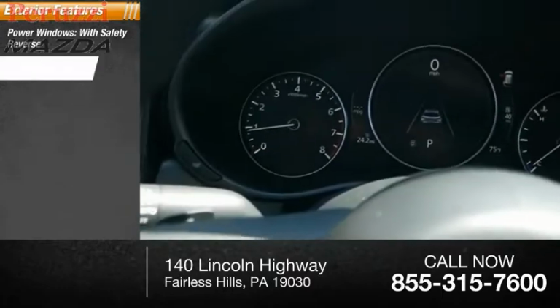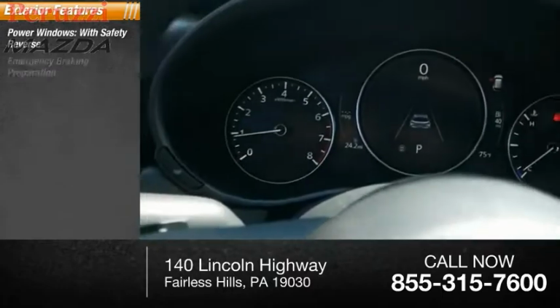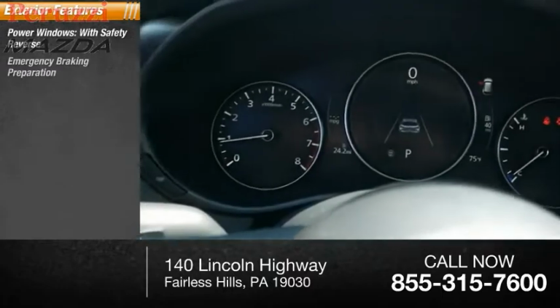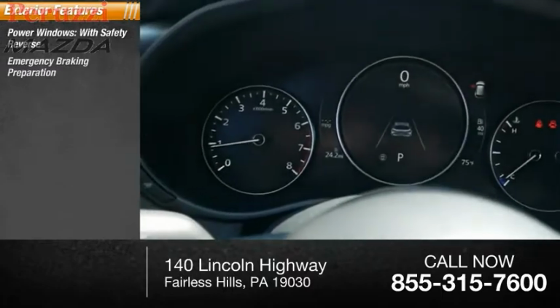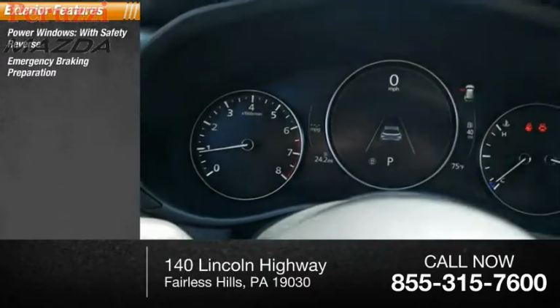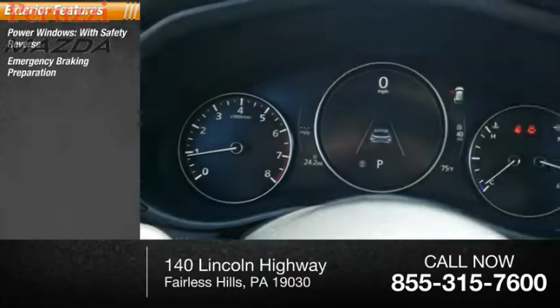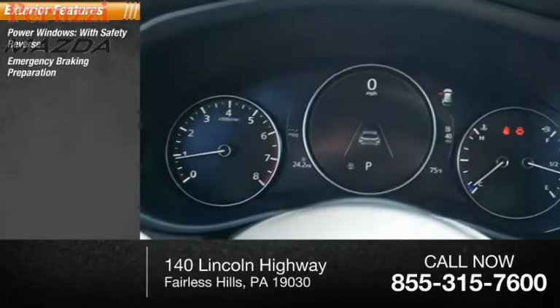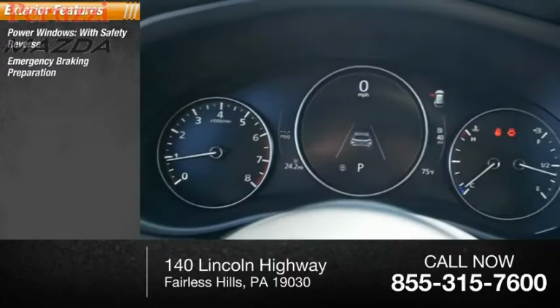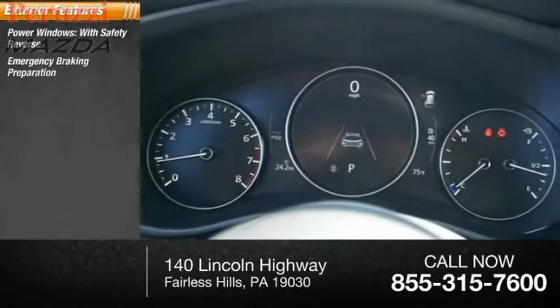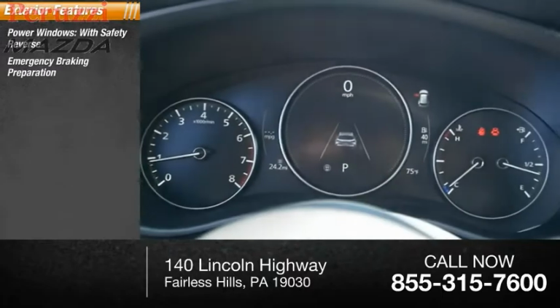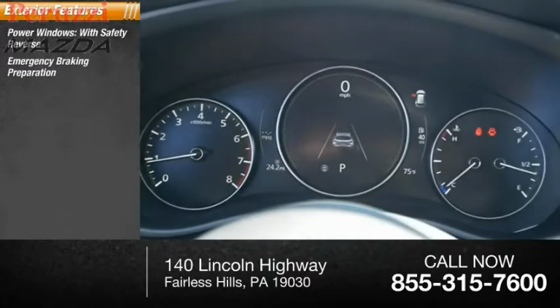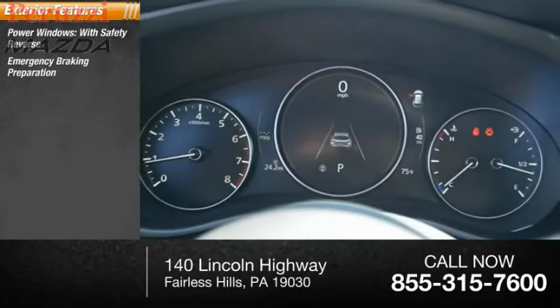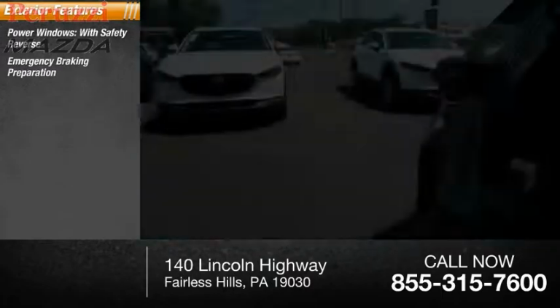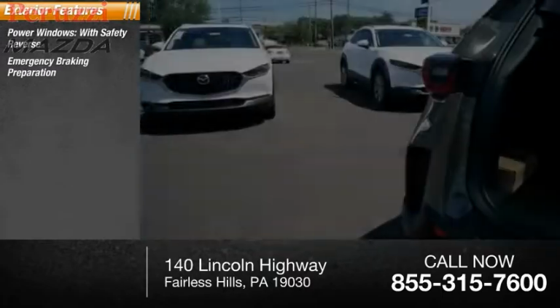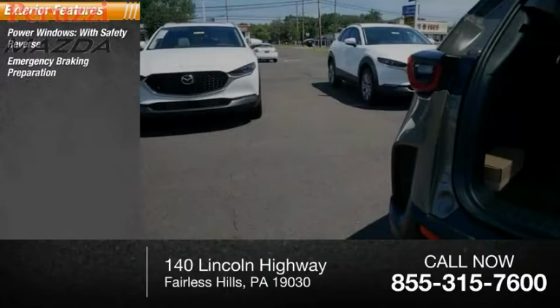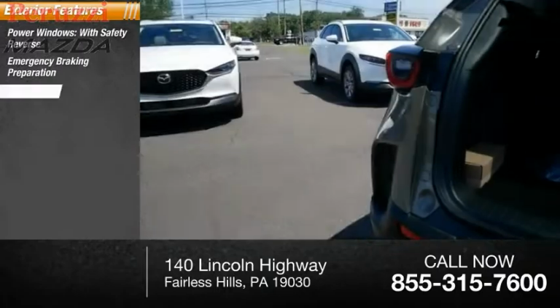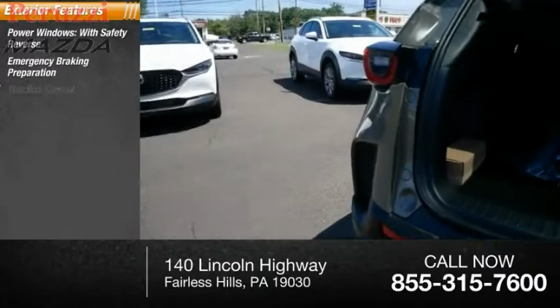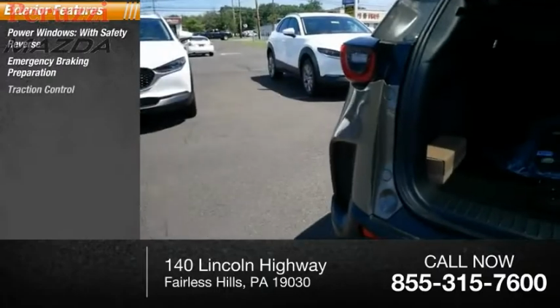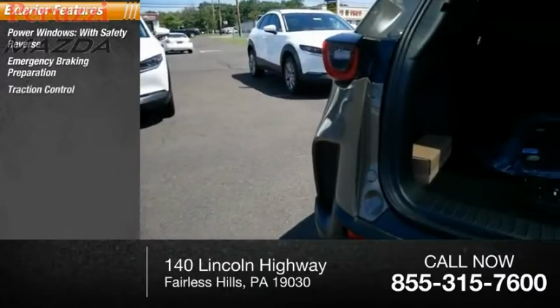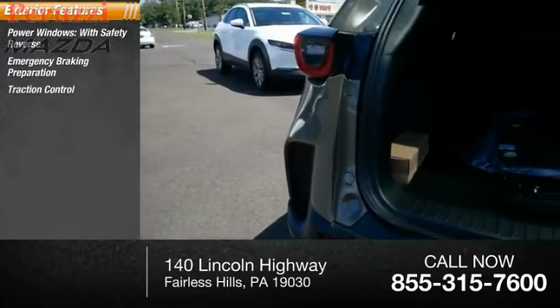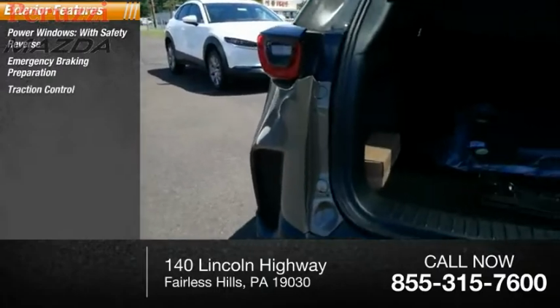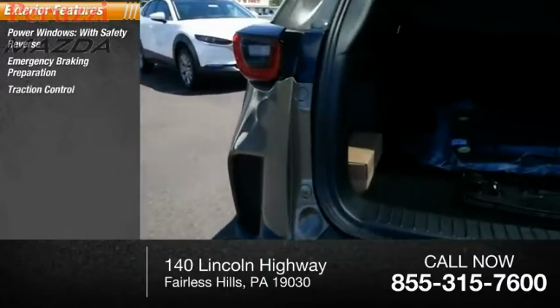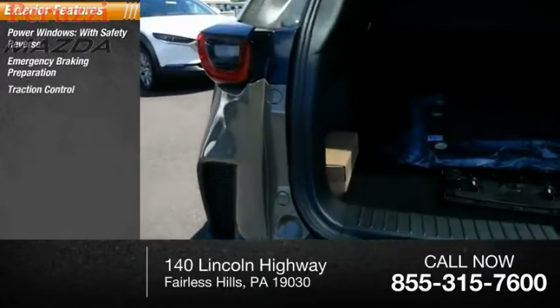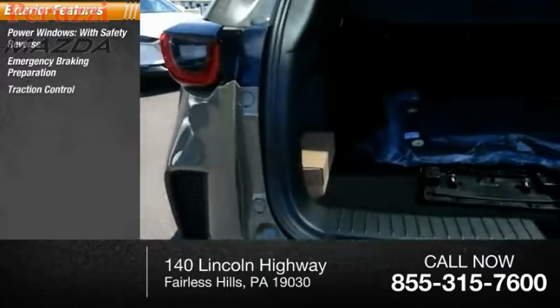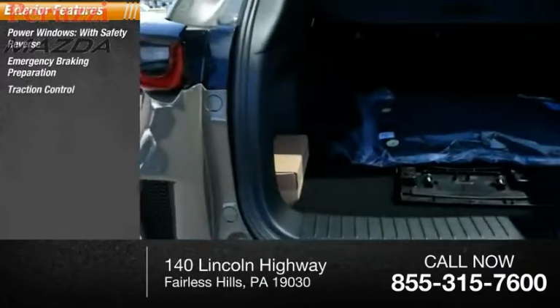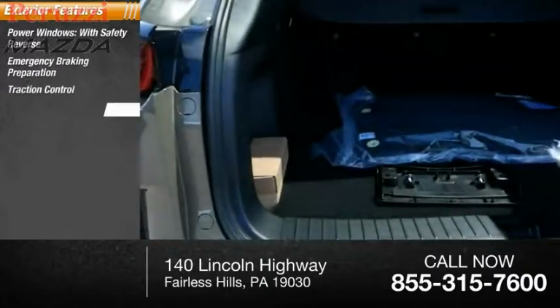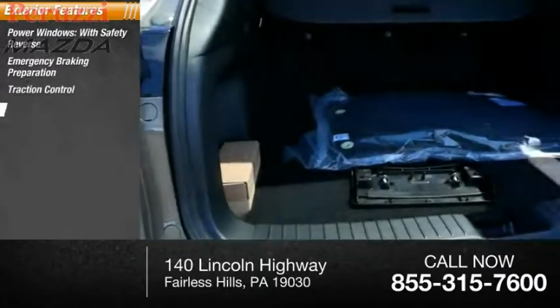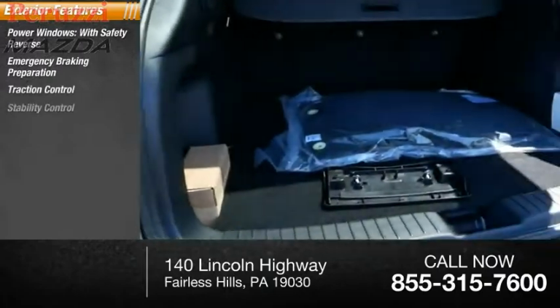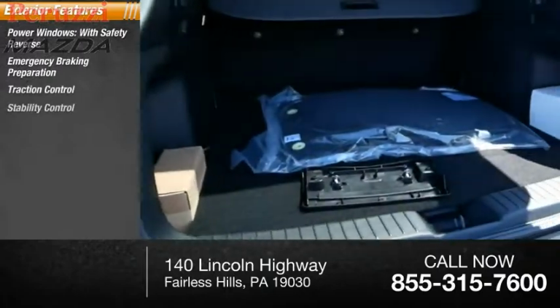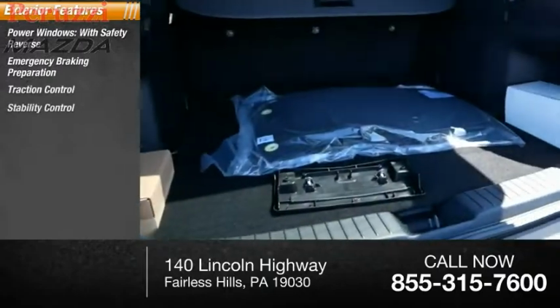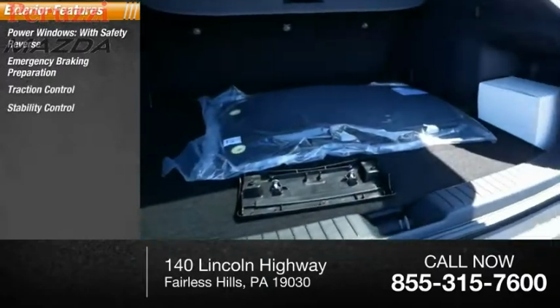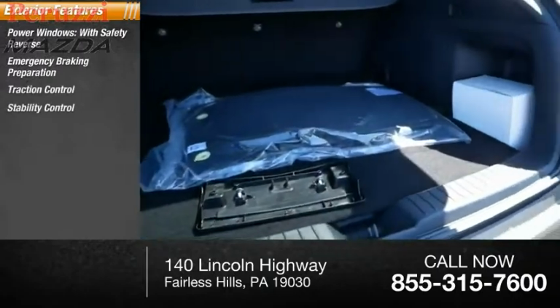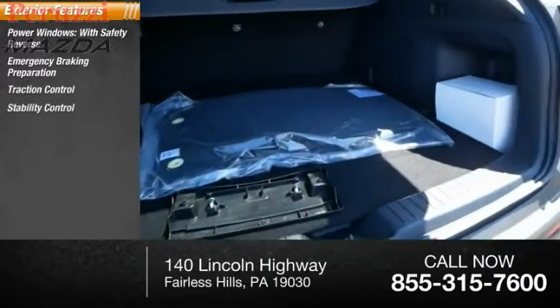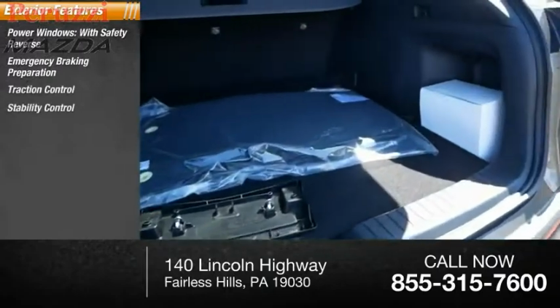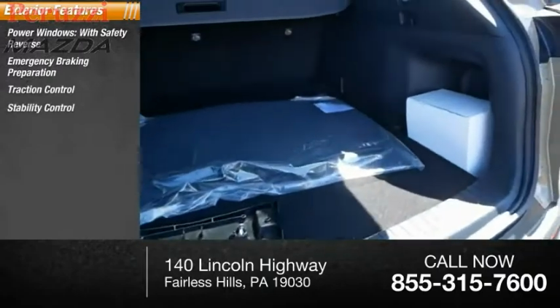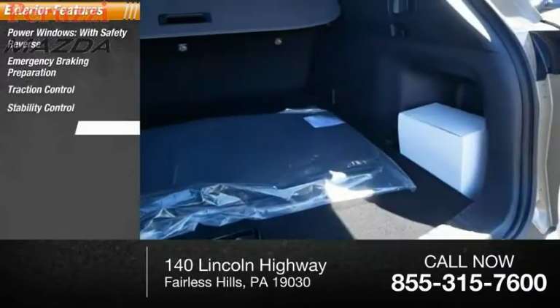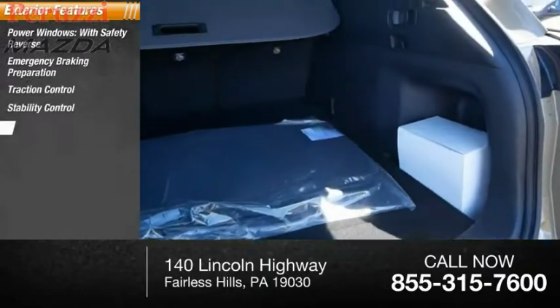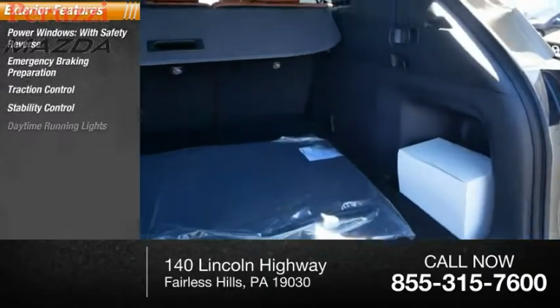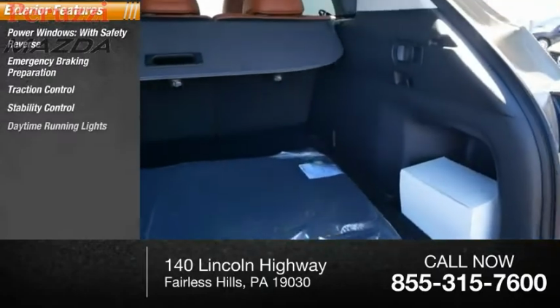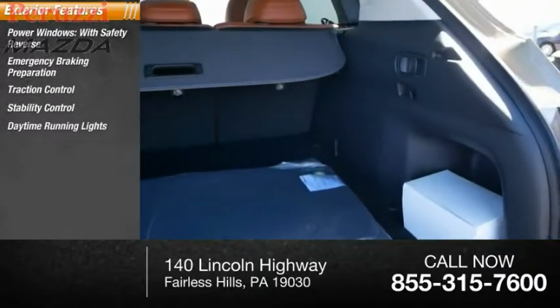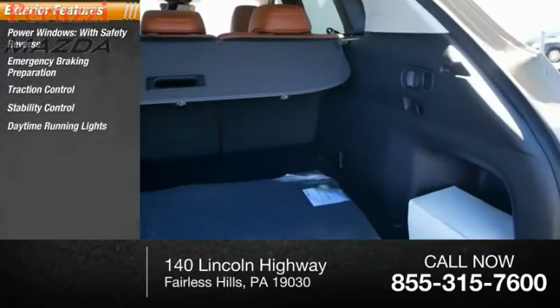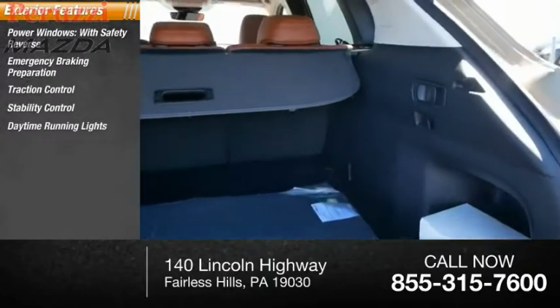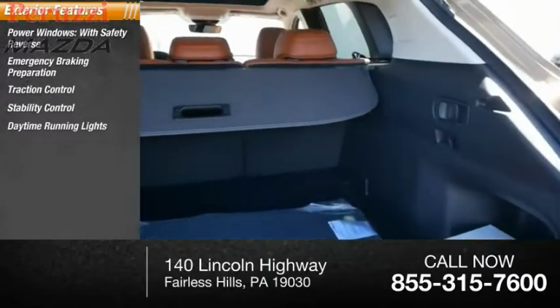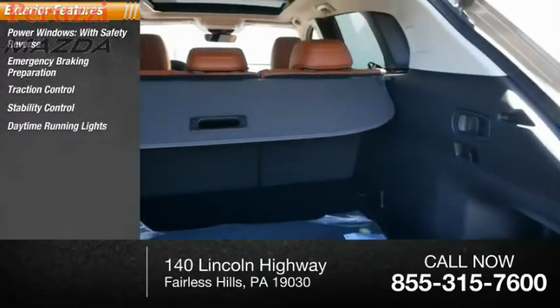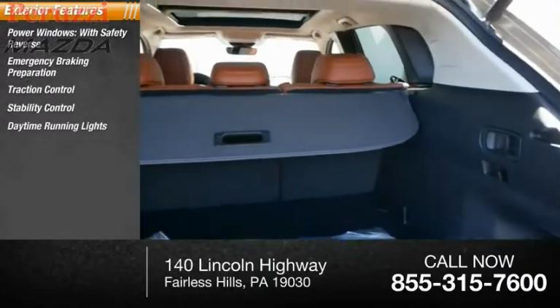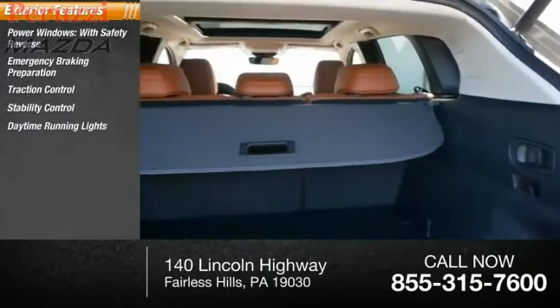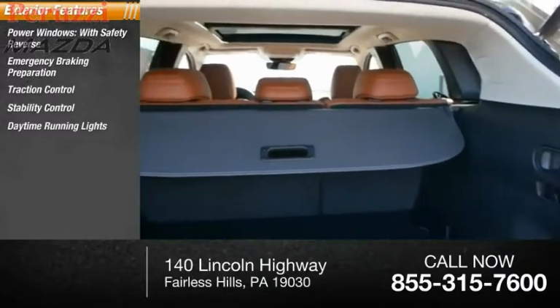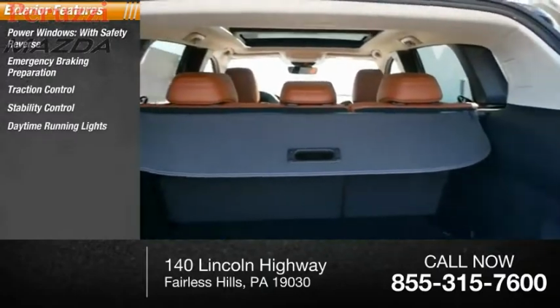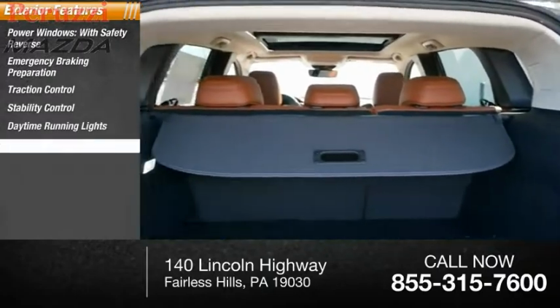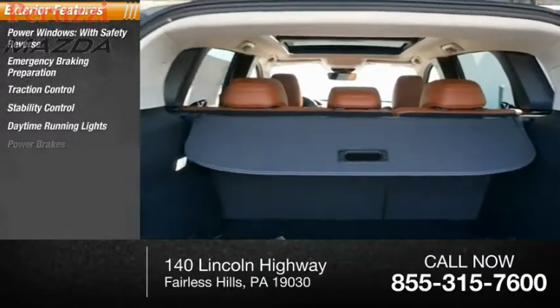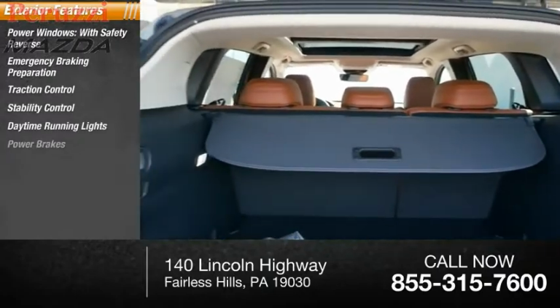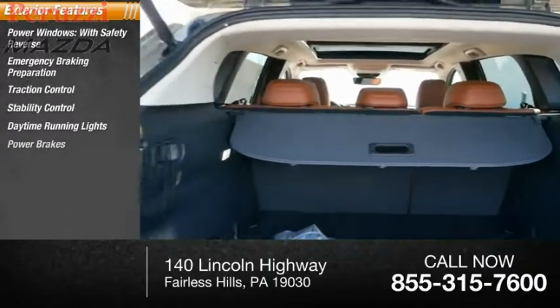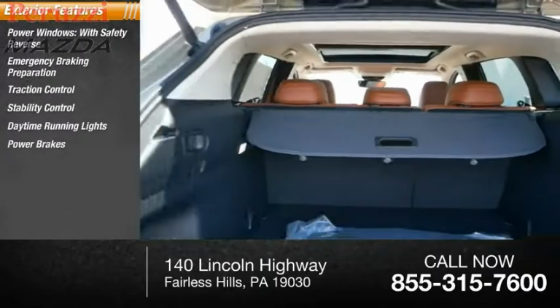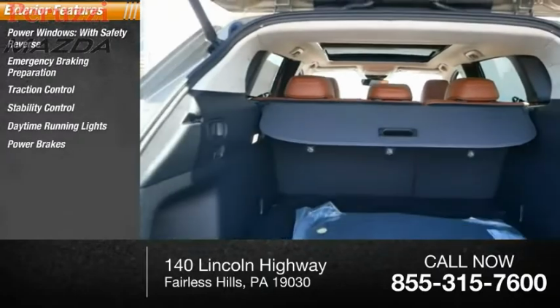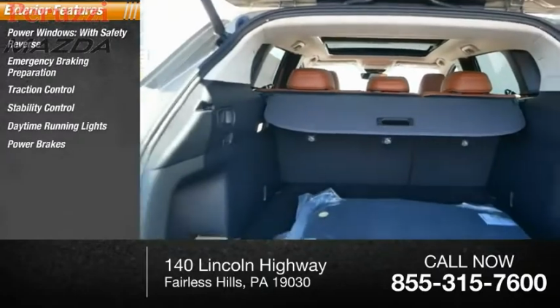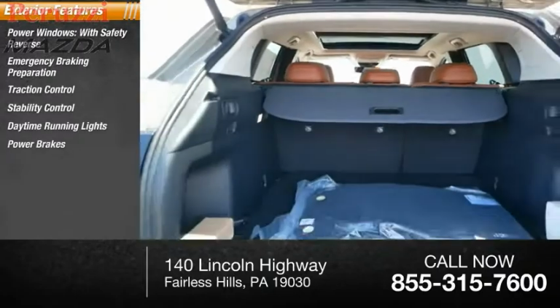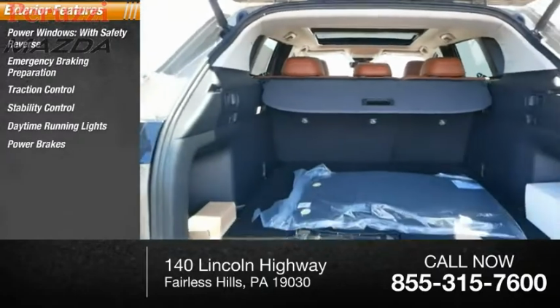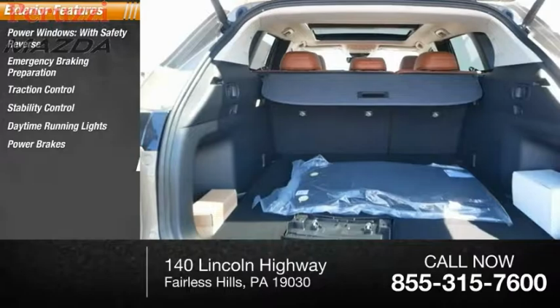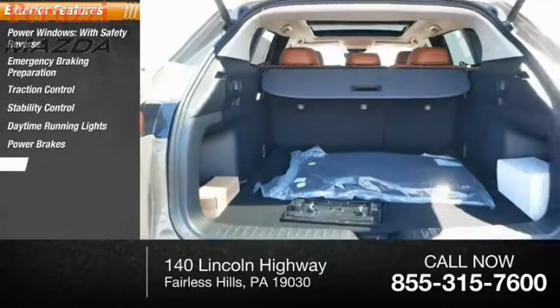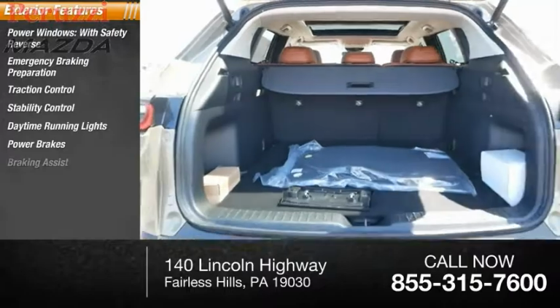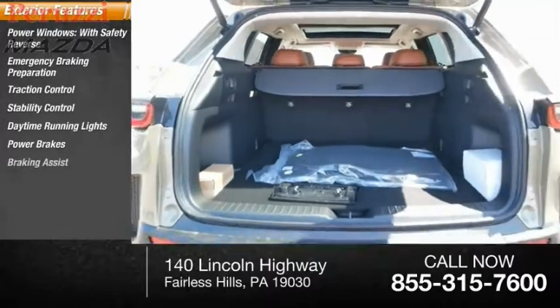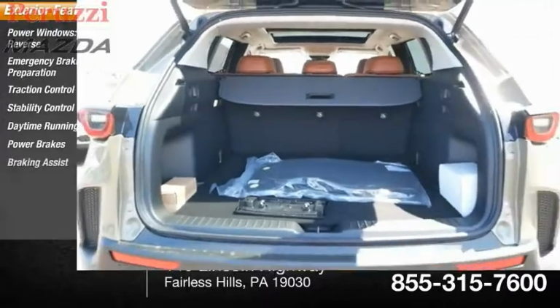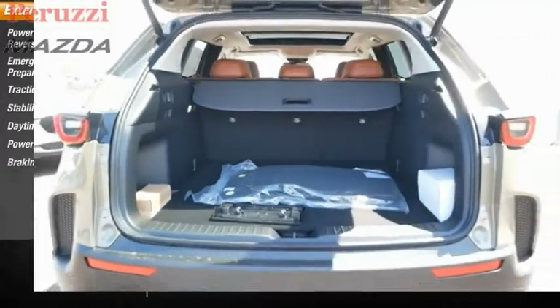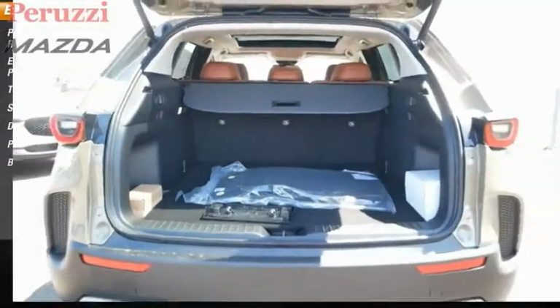emergency braking preparation, traction control, stability control, daytime running lights, power brakes, and braking assist.